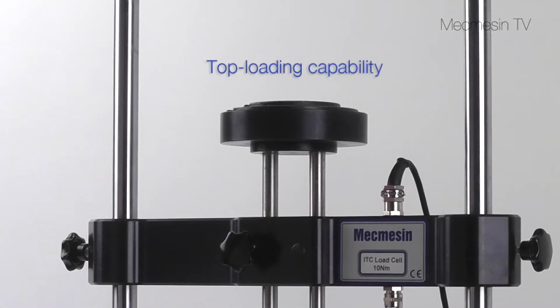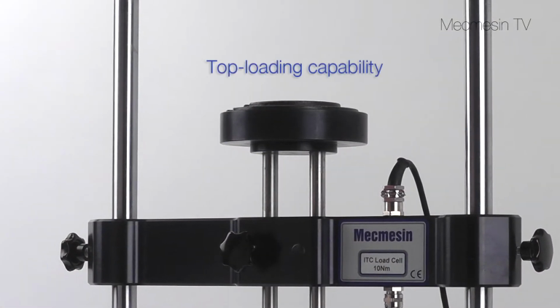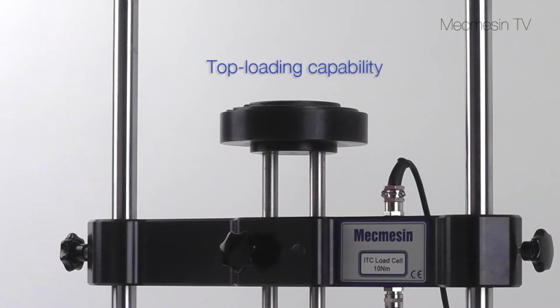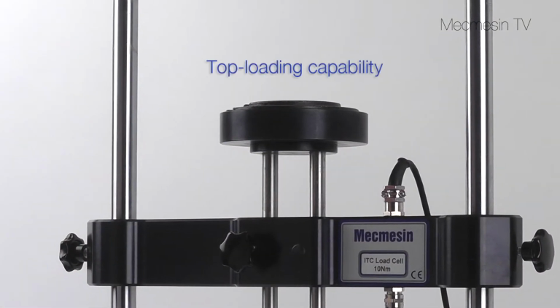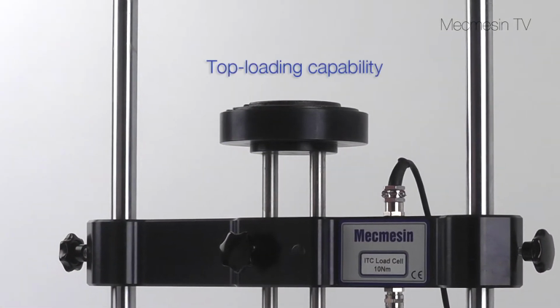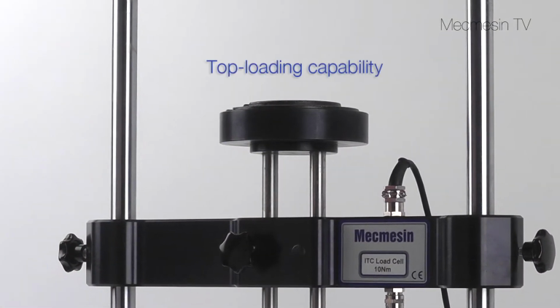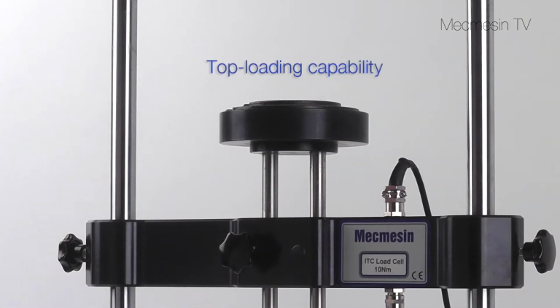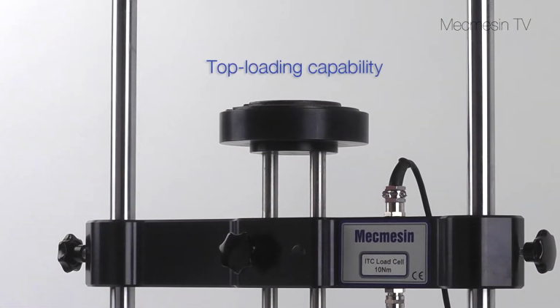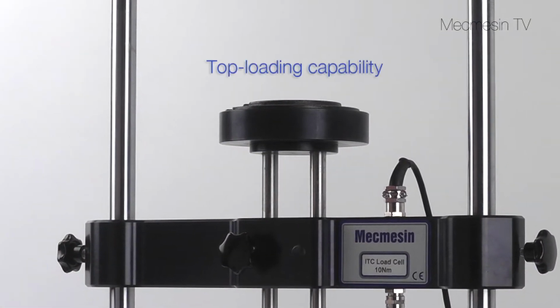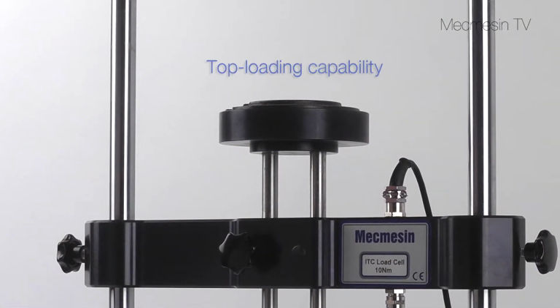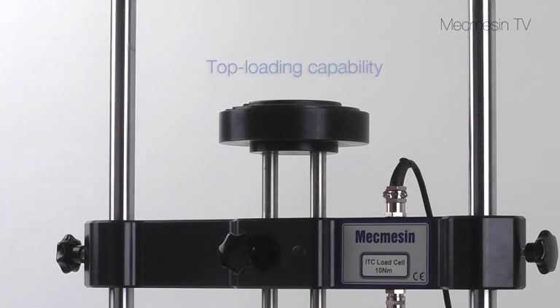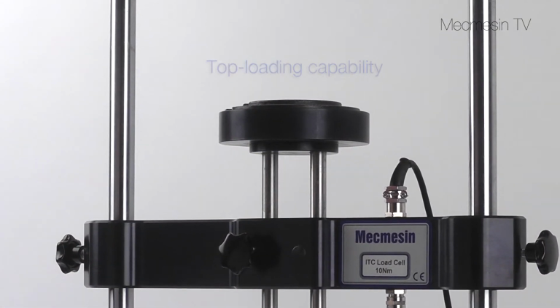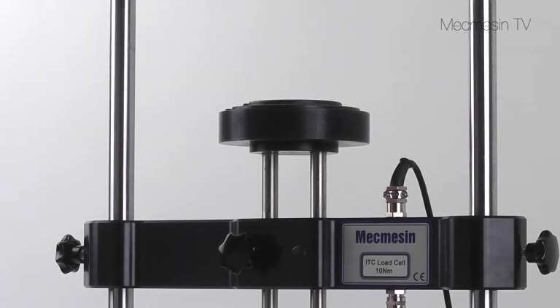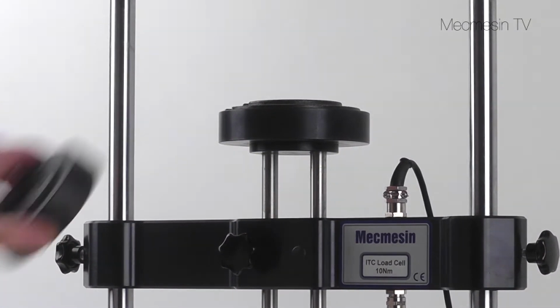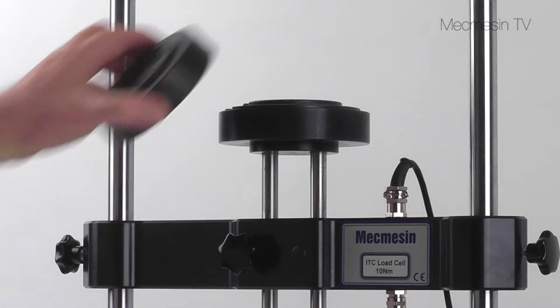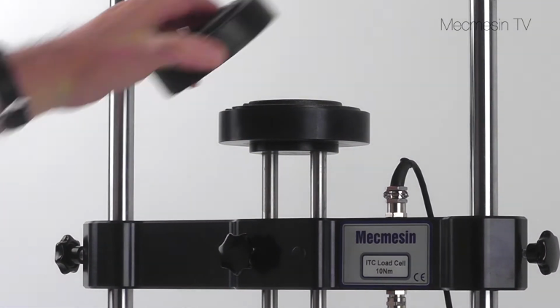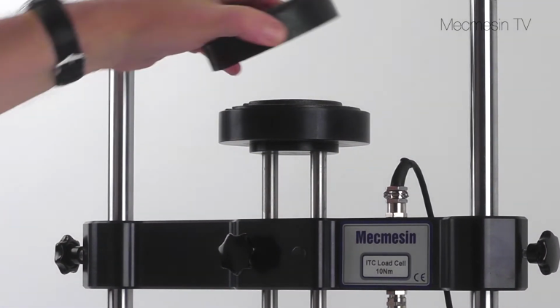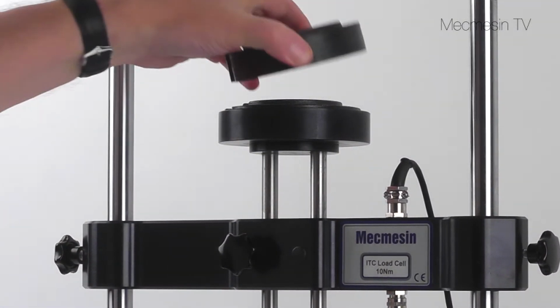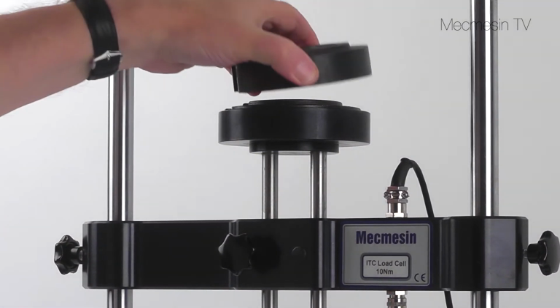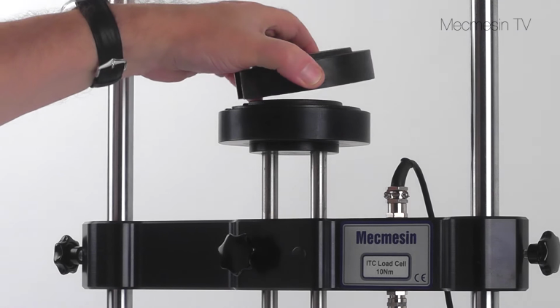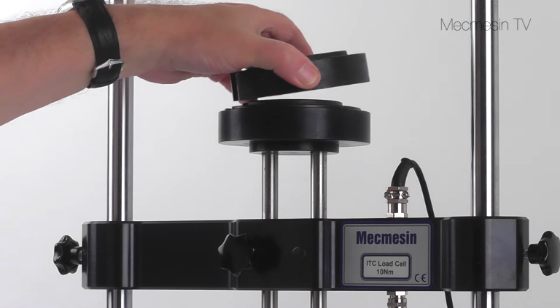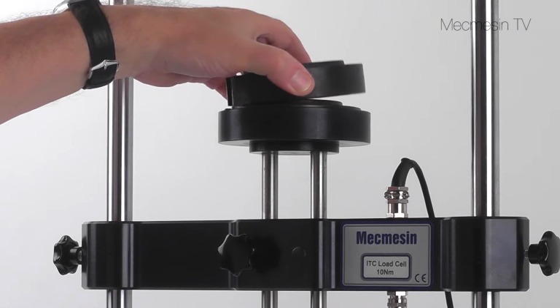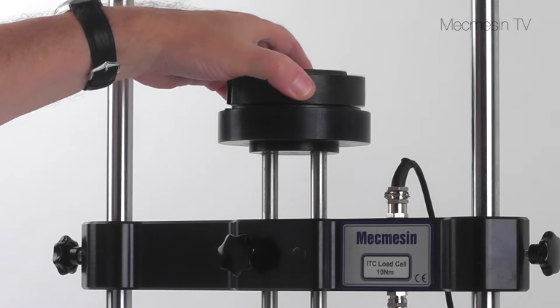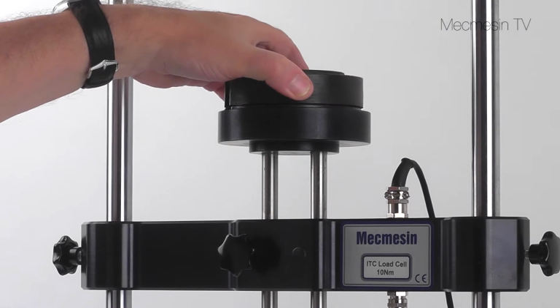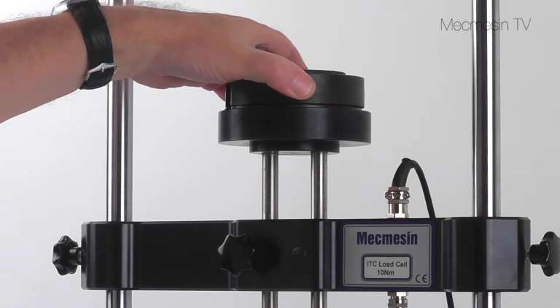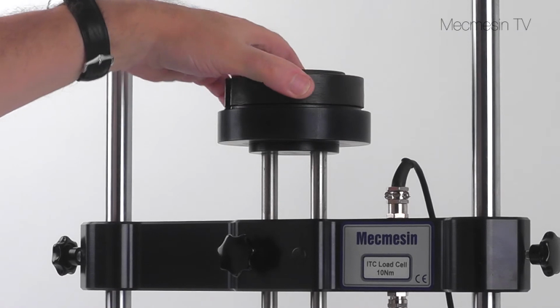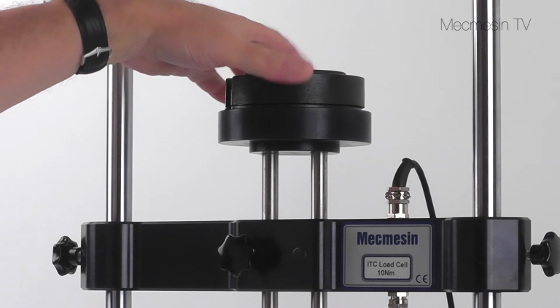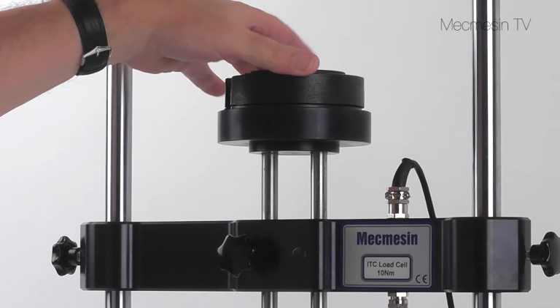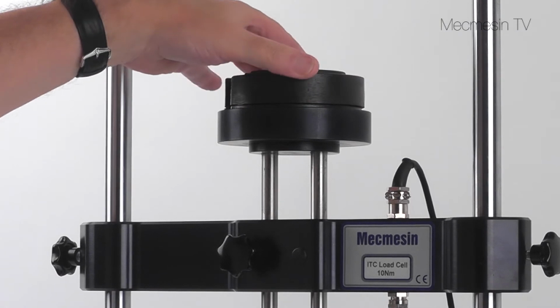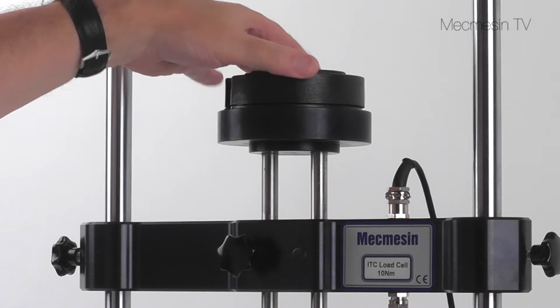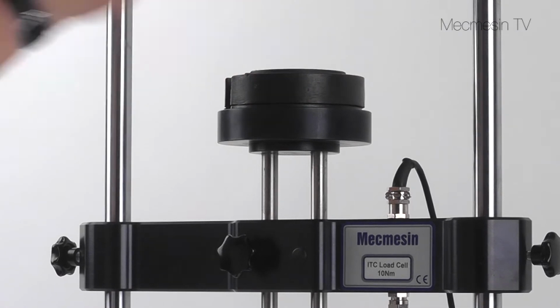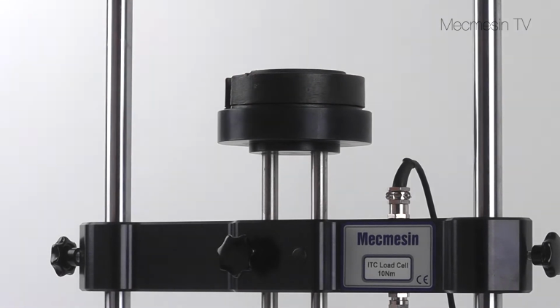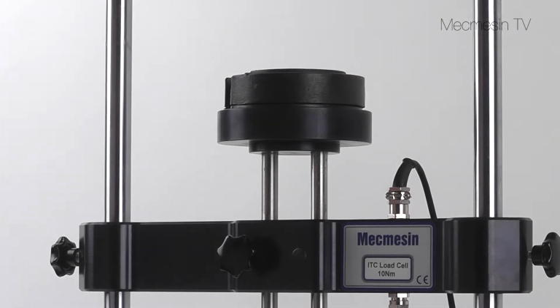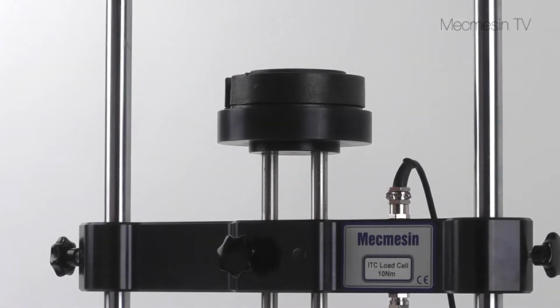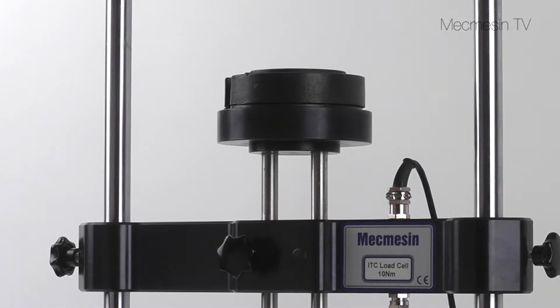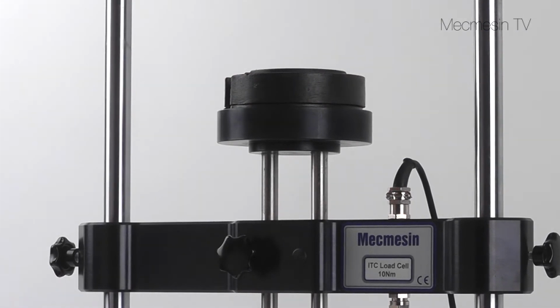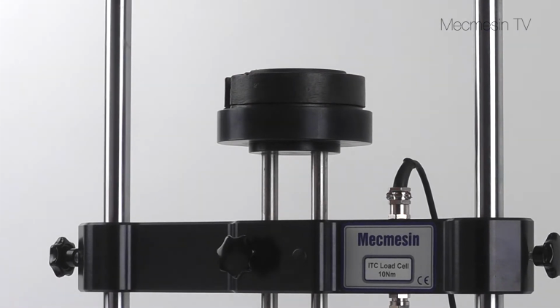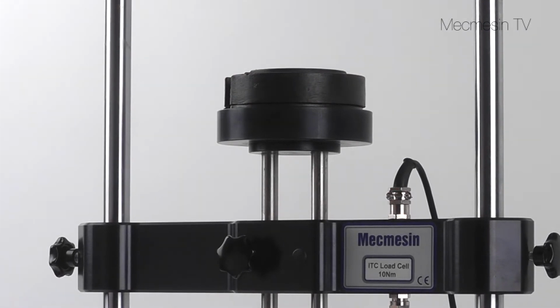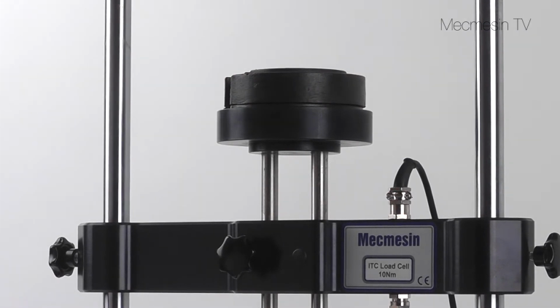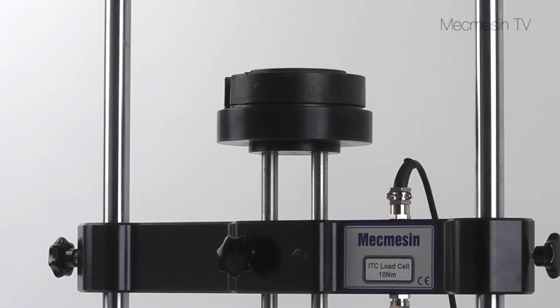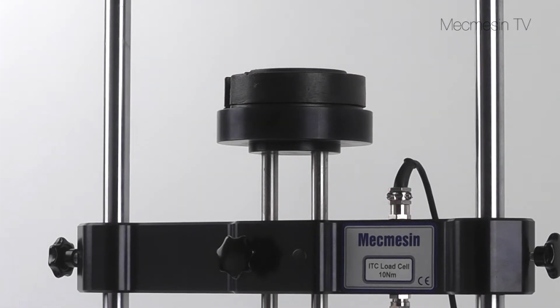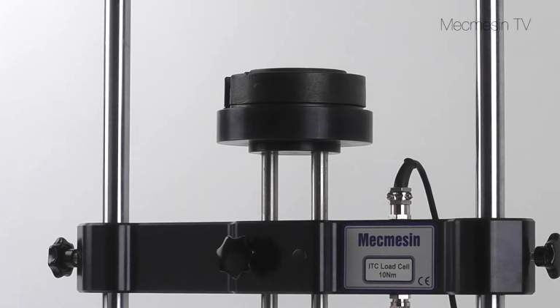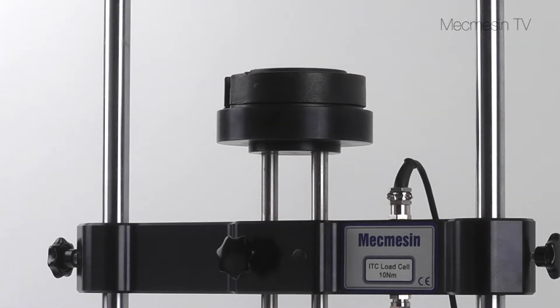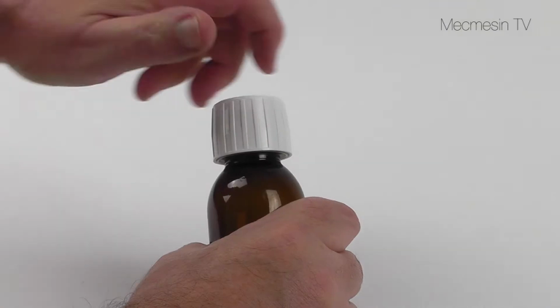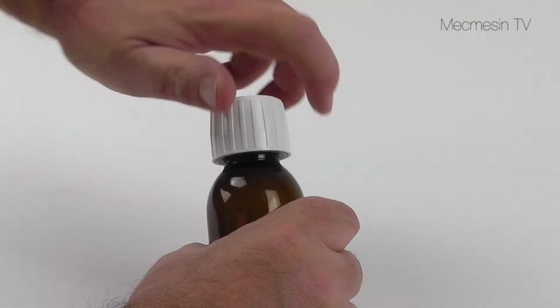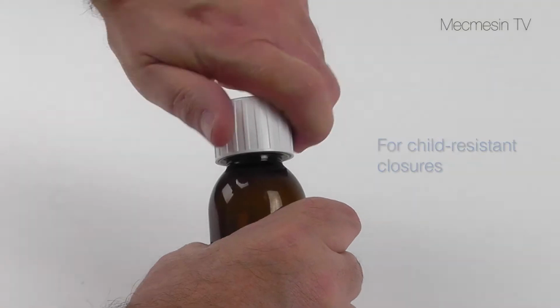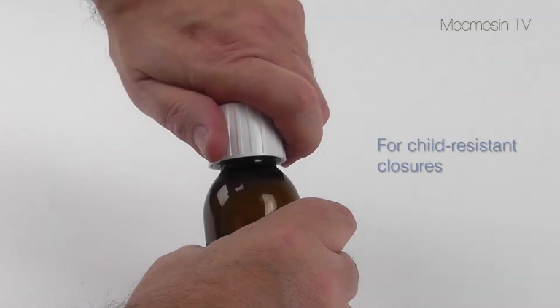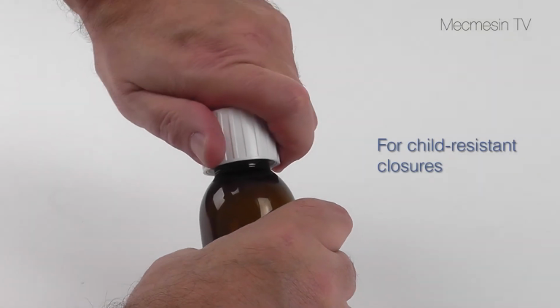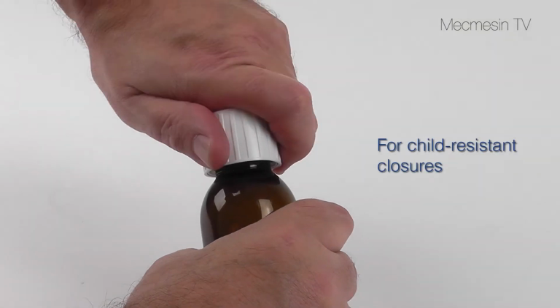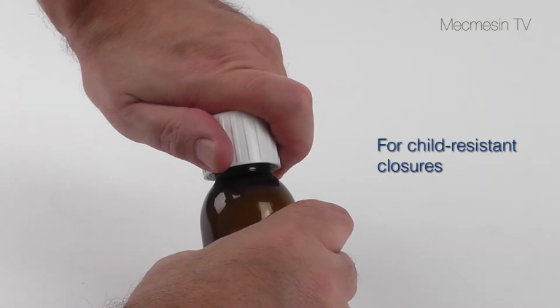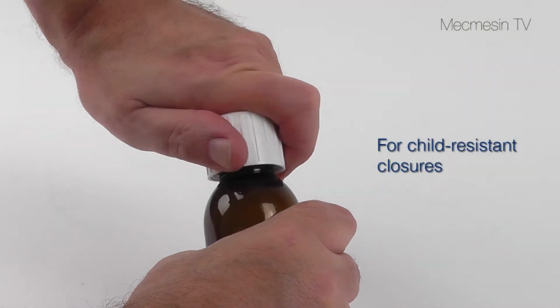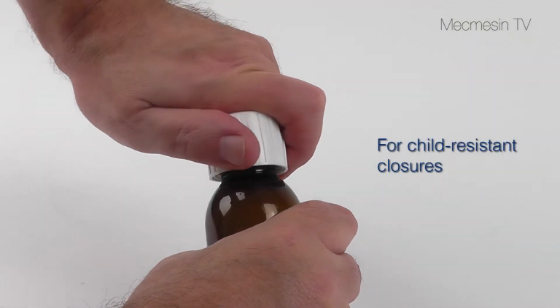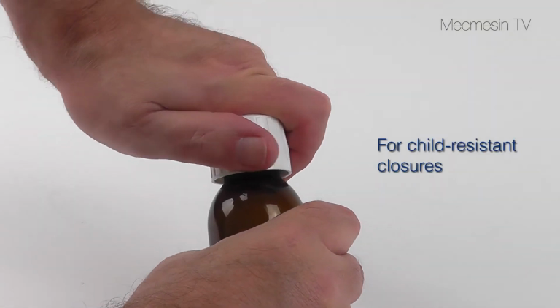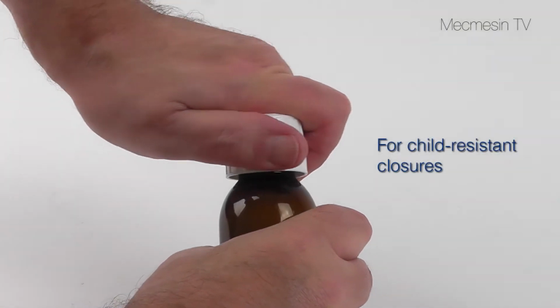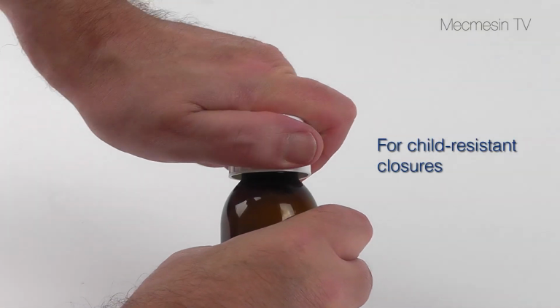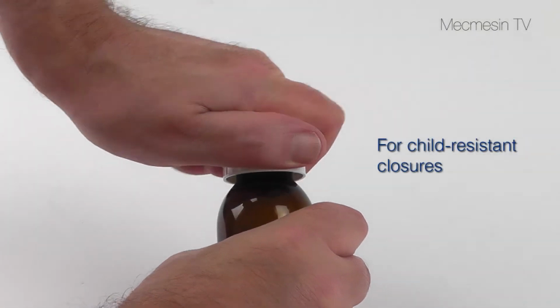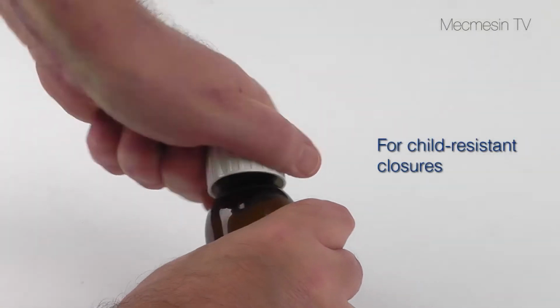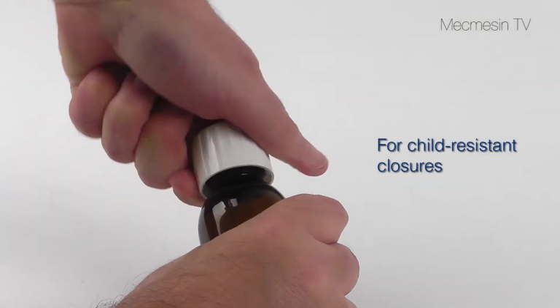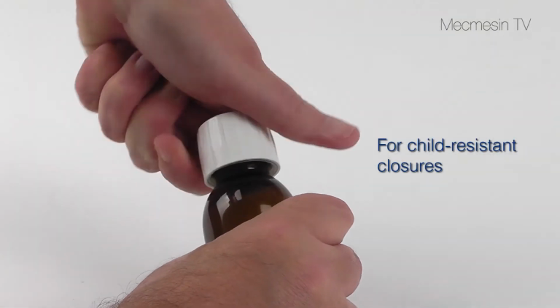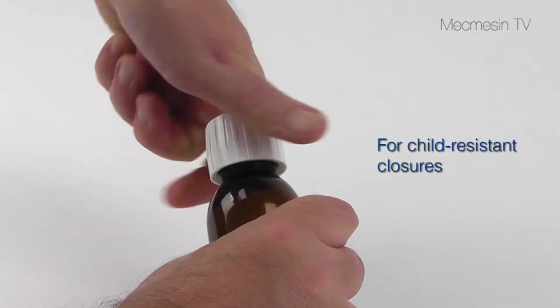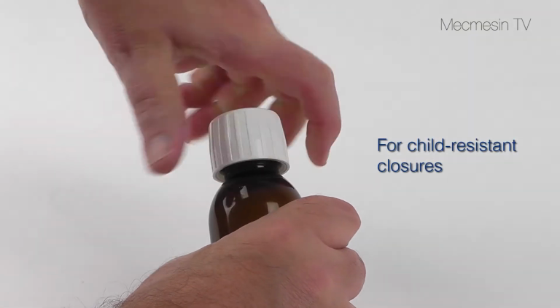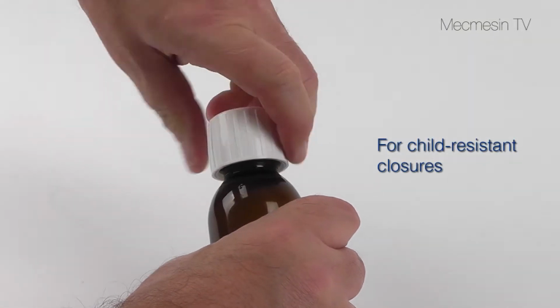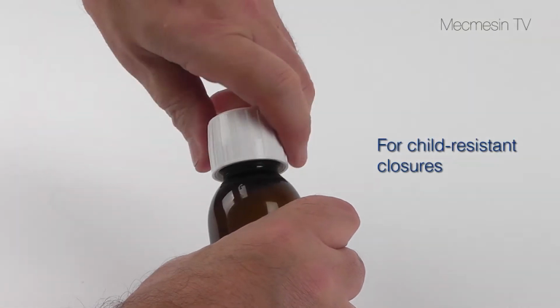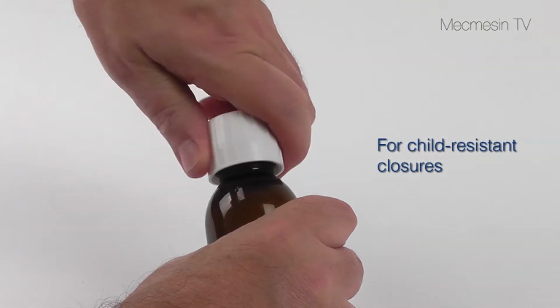A top loading facility is available to provide a constant downforce, for example when measuring child resistant closures.